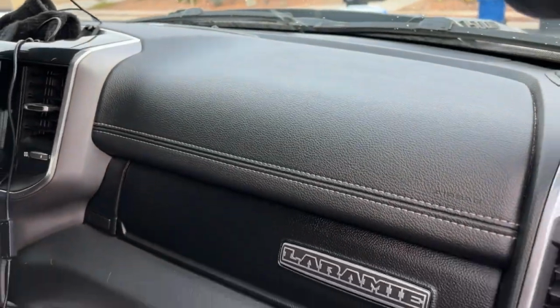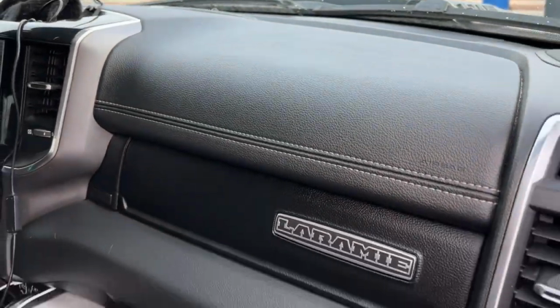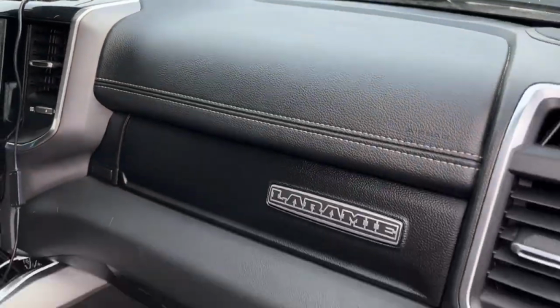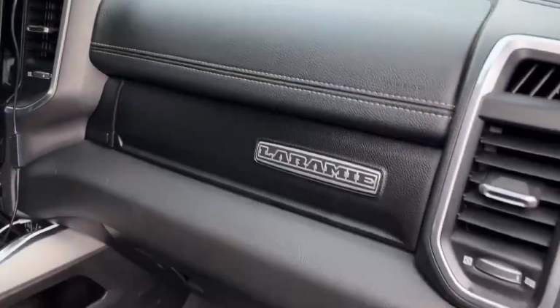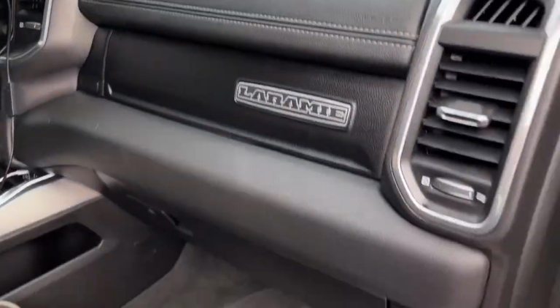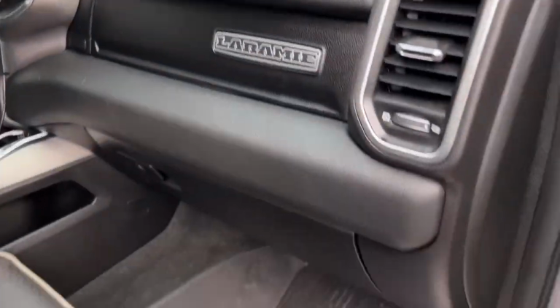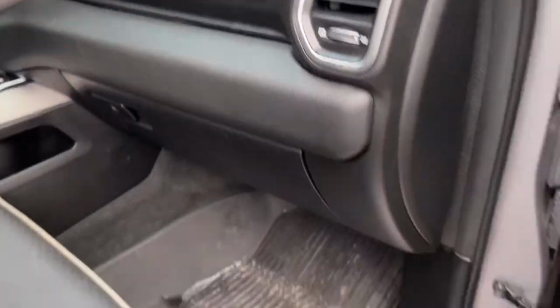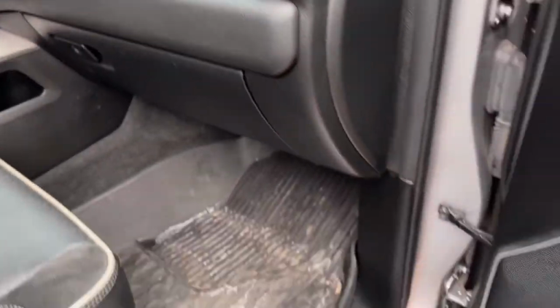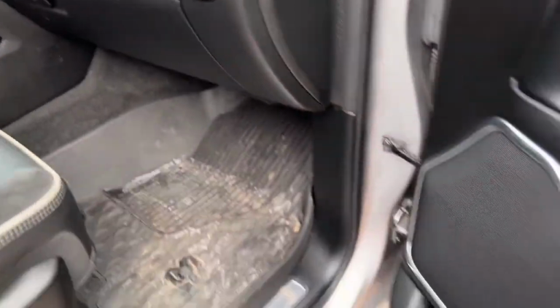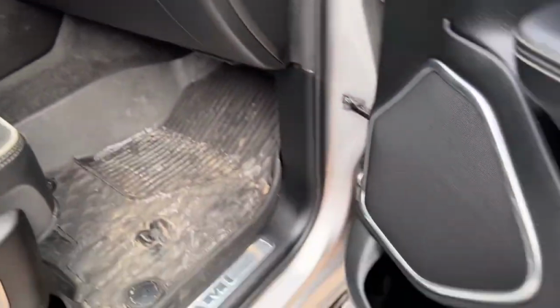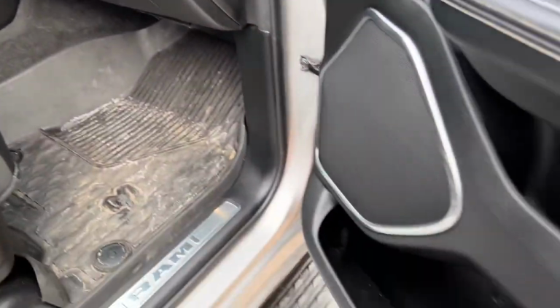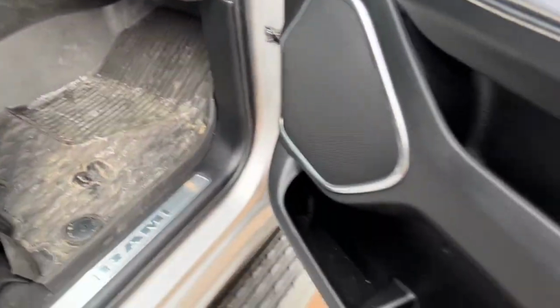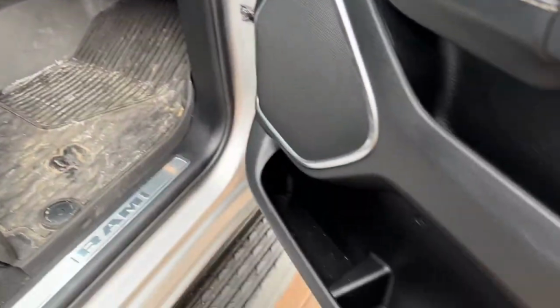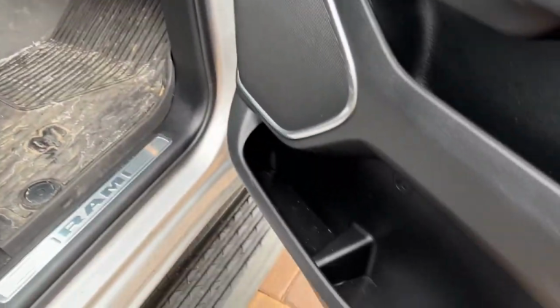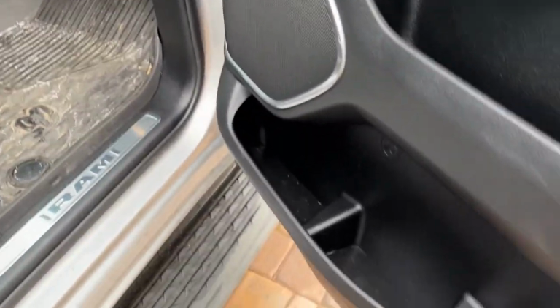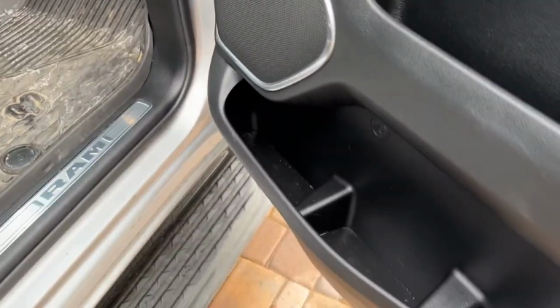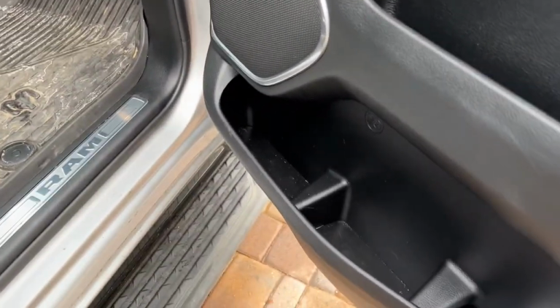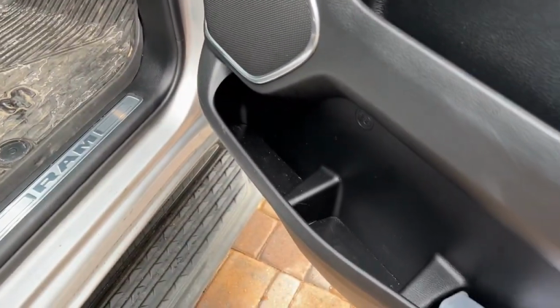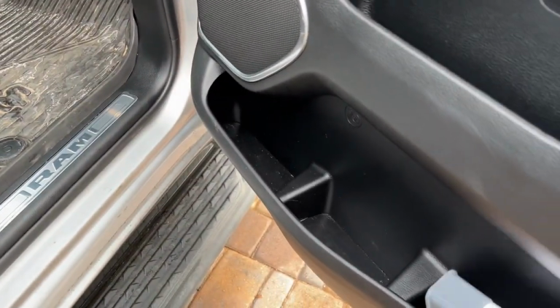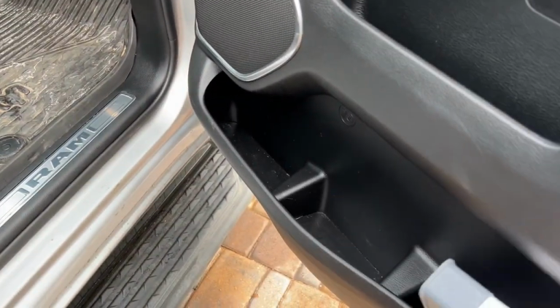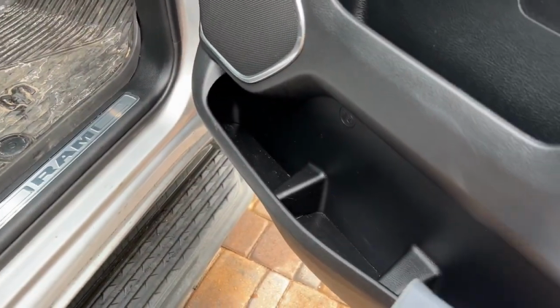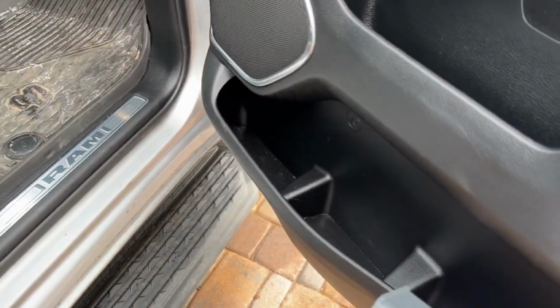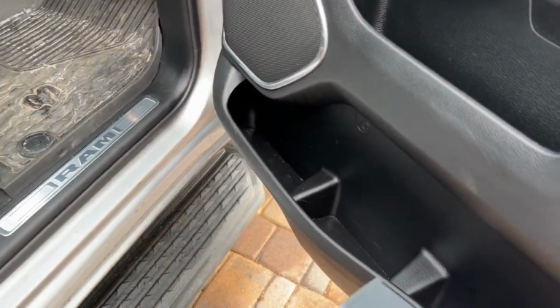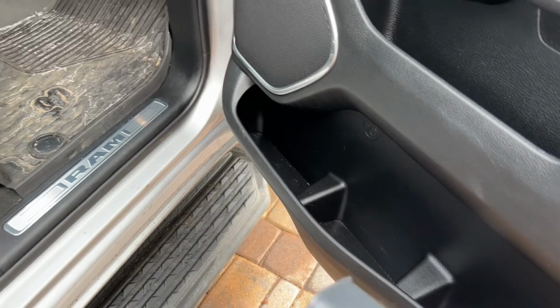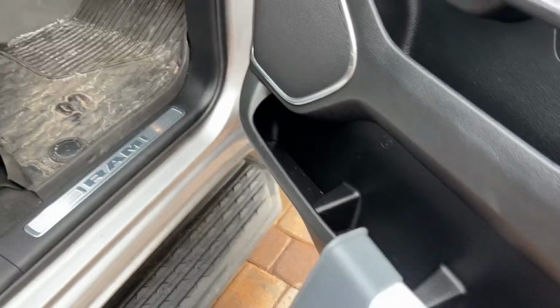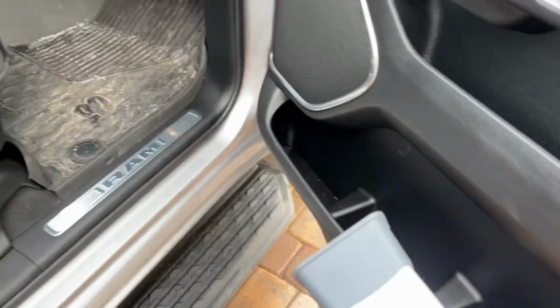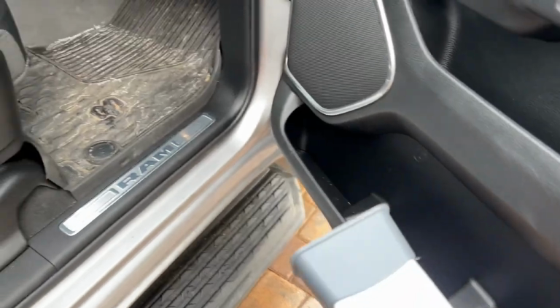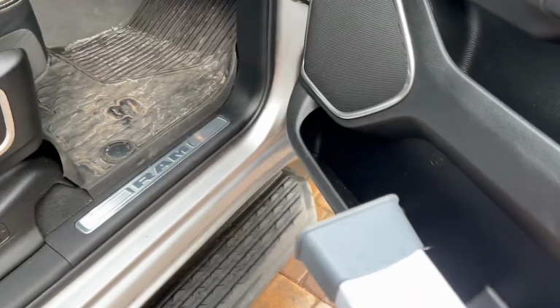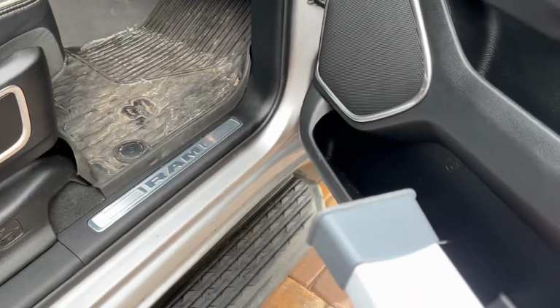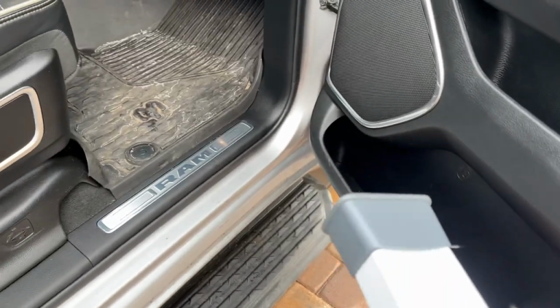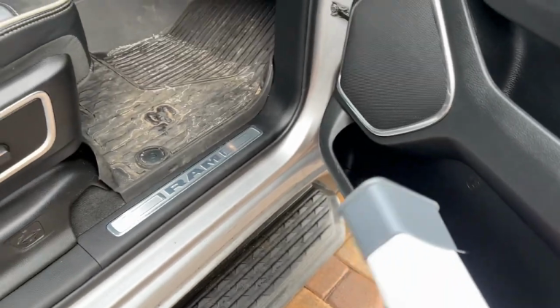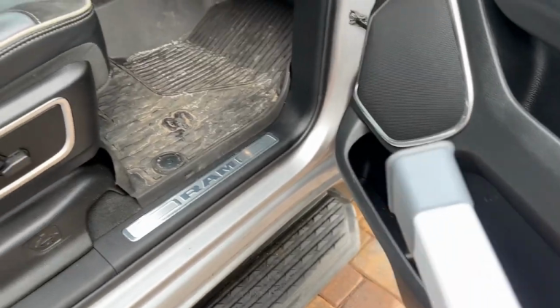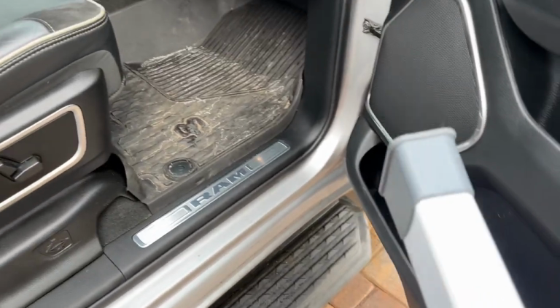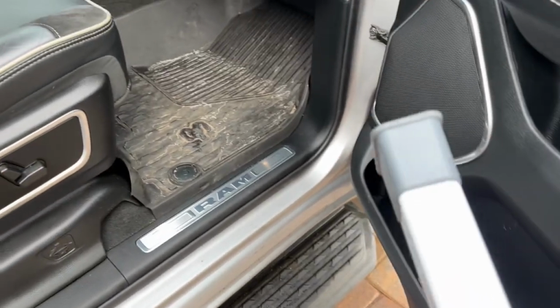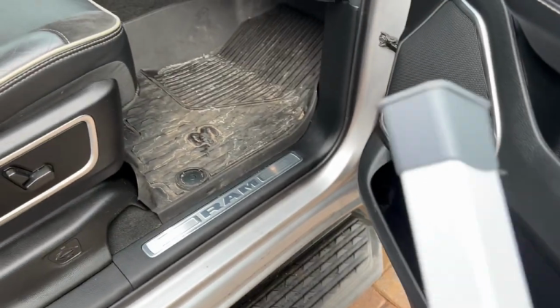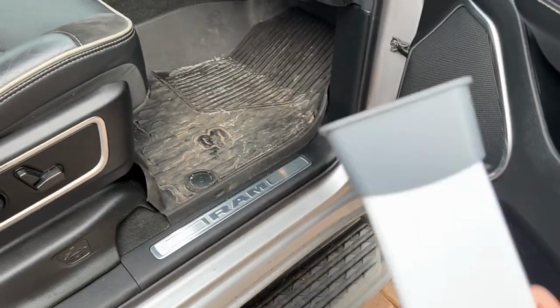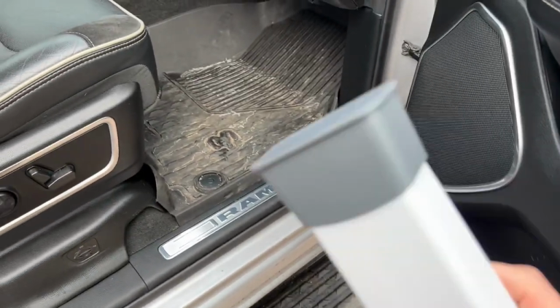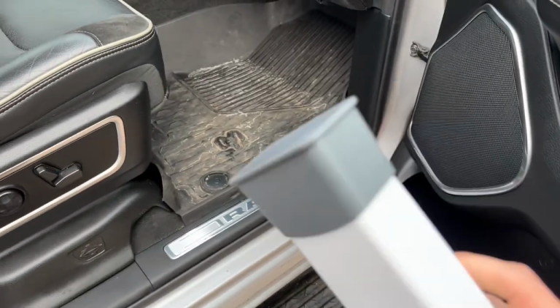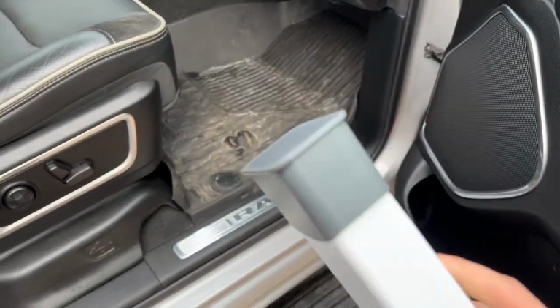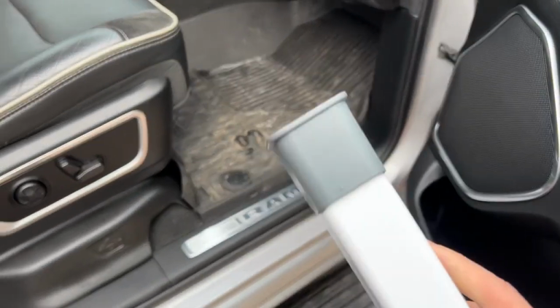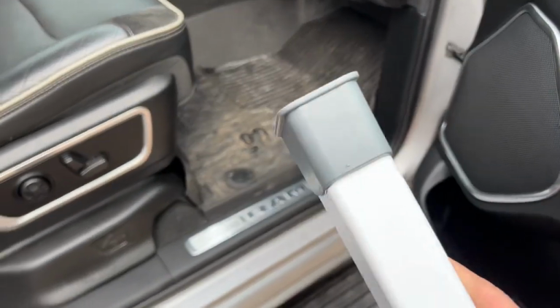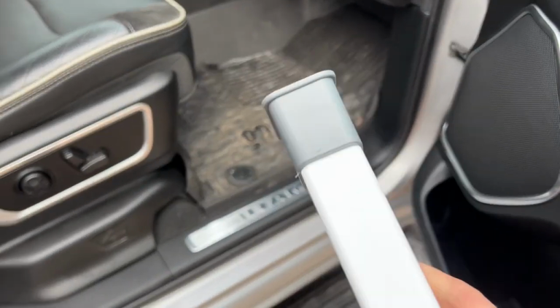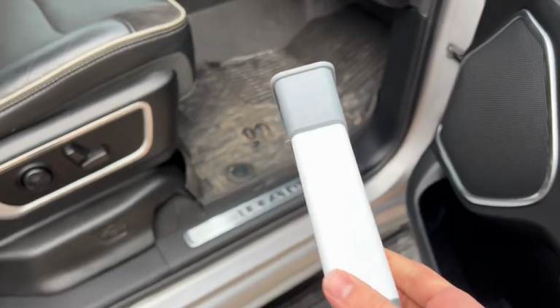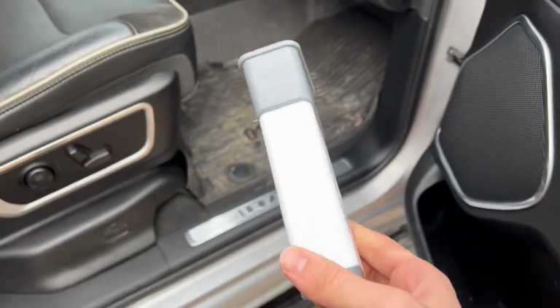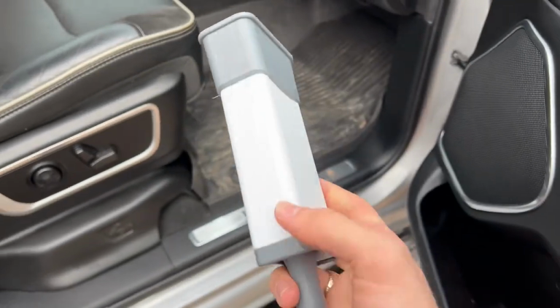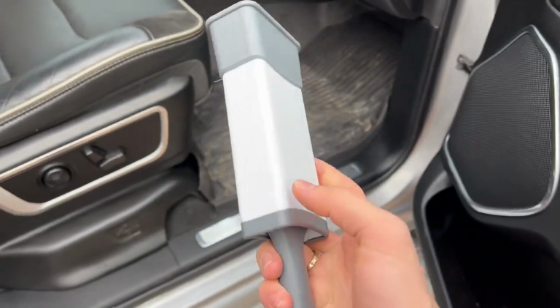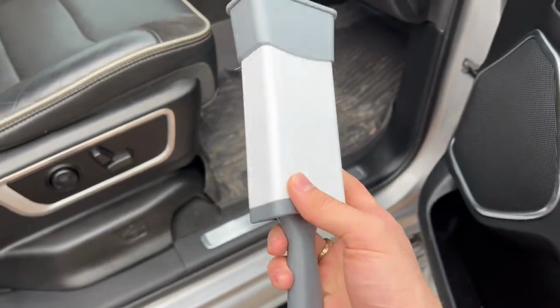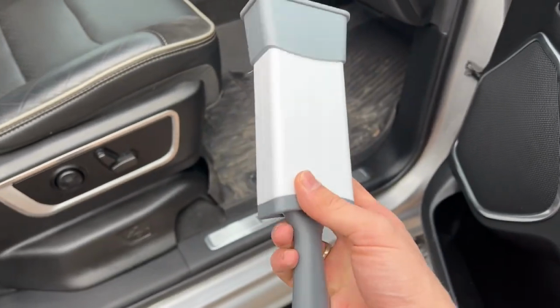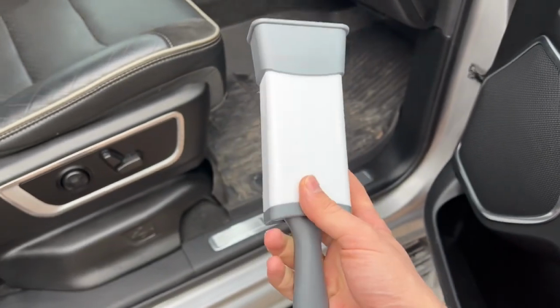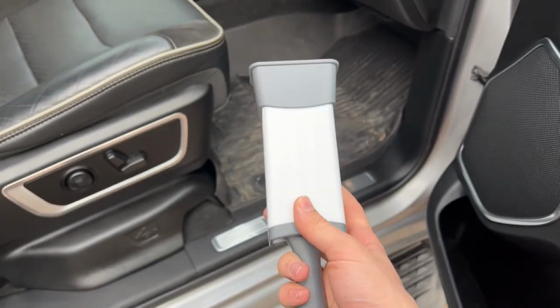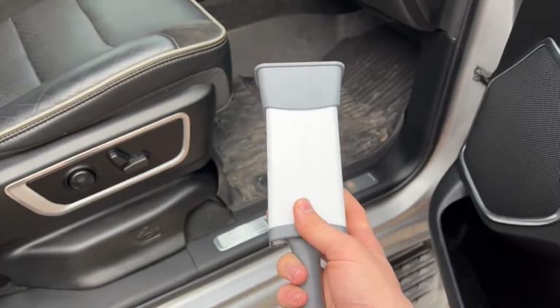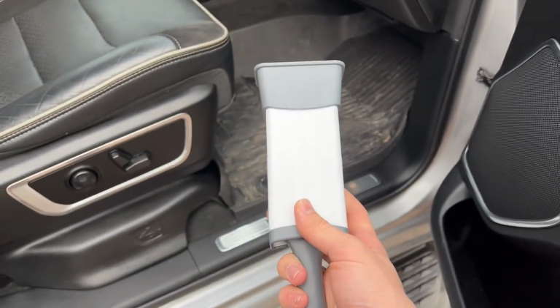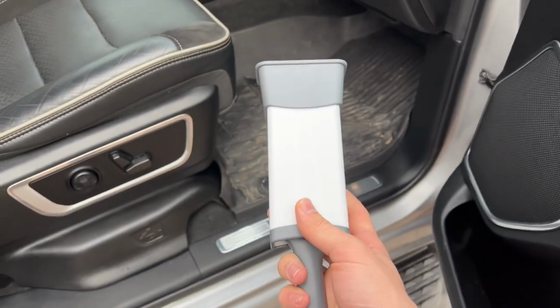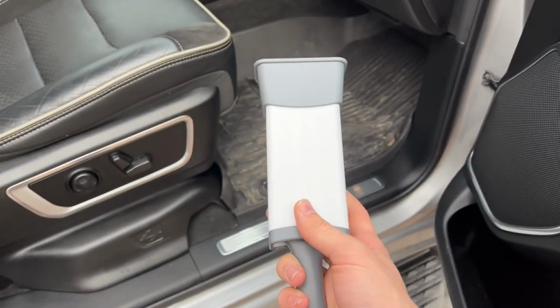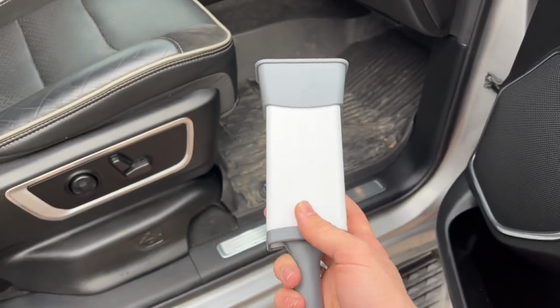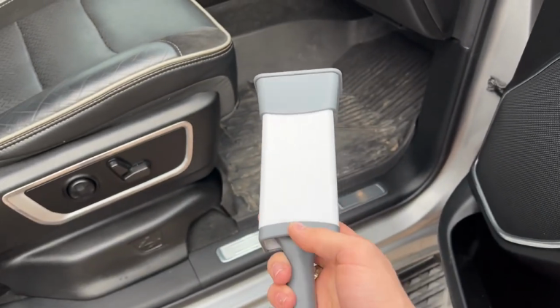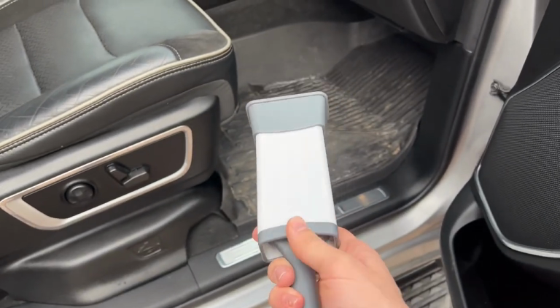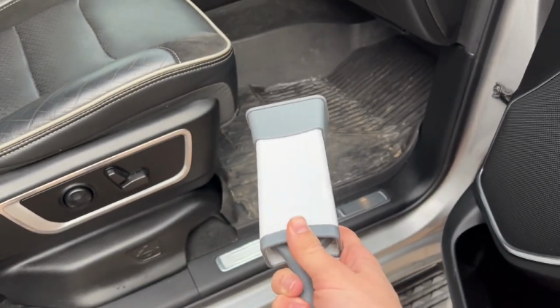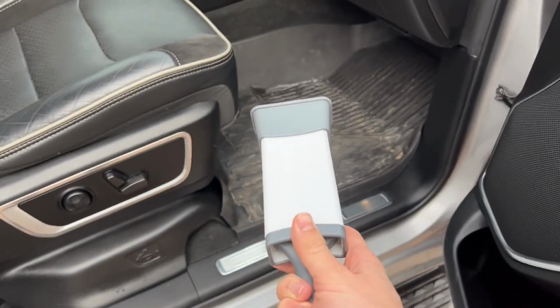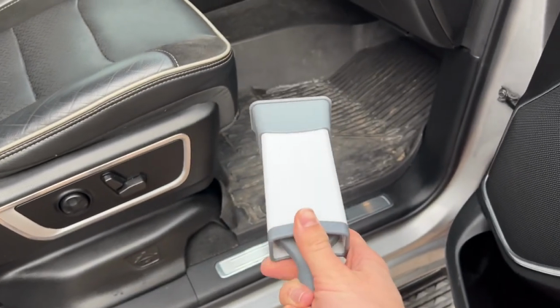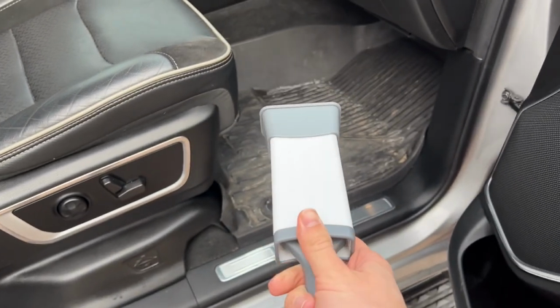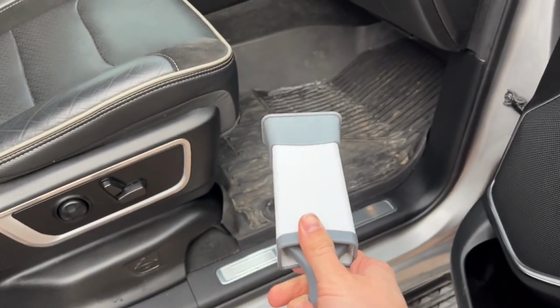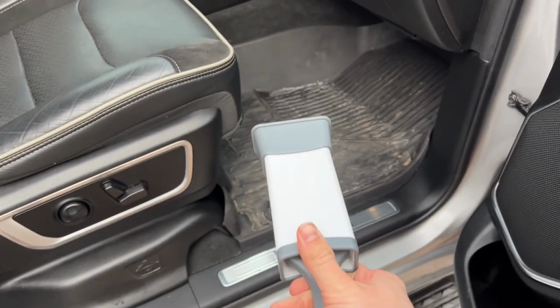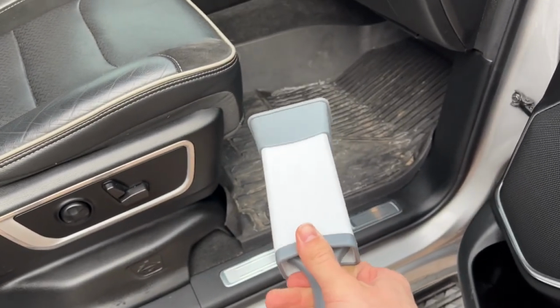One little tip I have for you: if you have animals or pets, get a reusable lint roller.